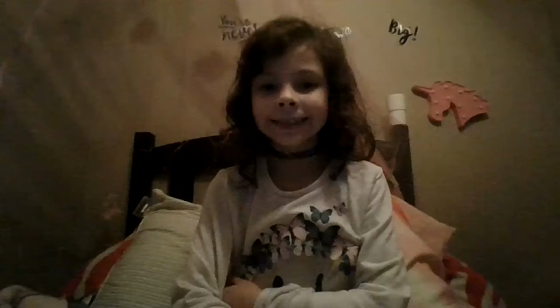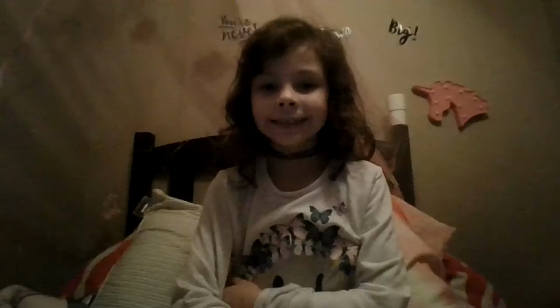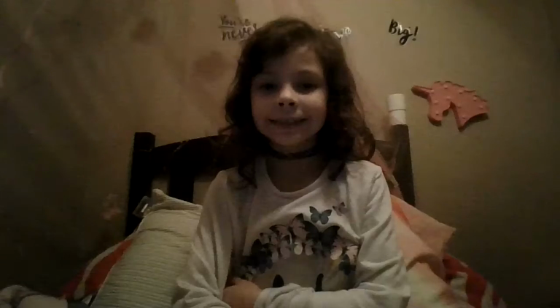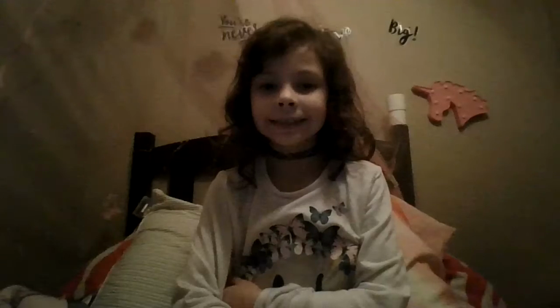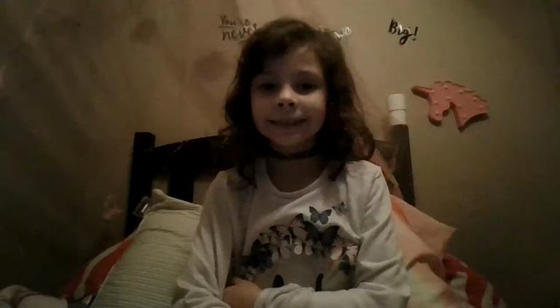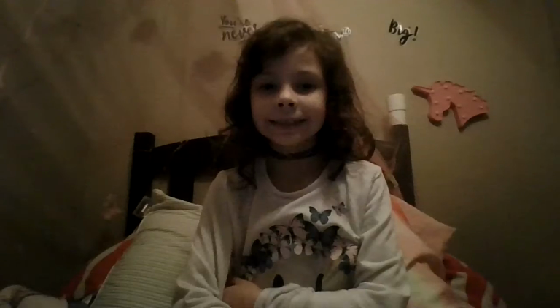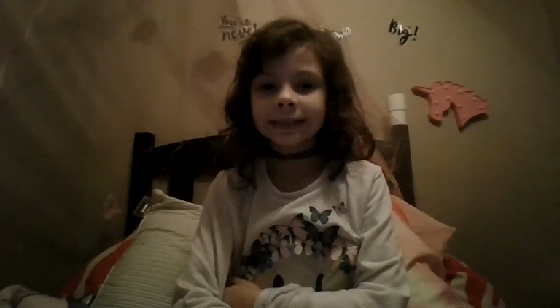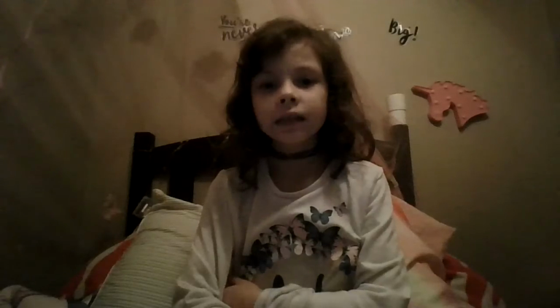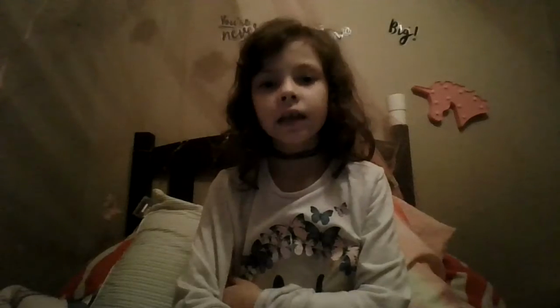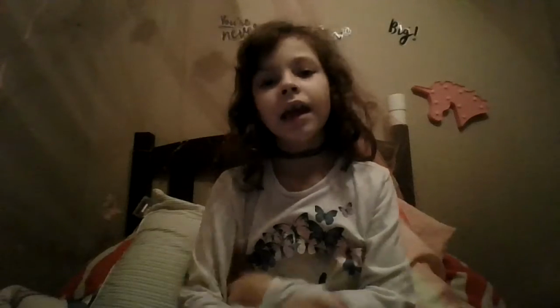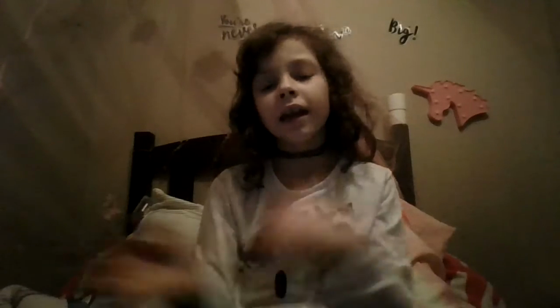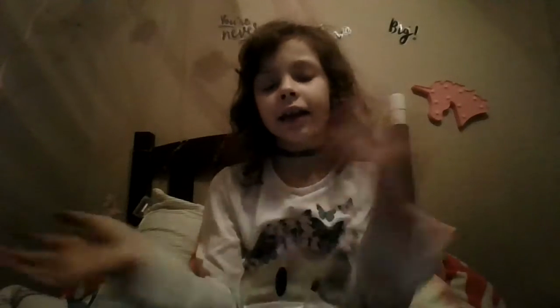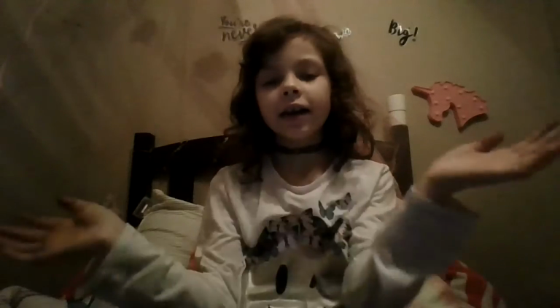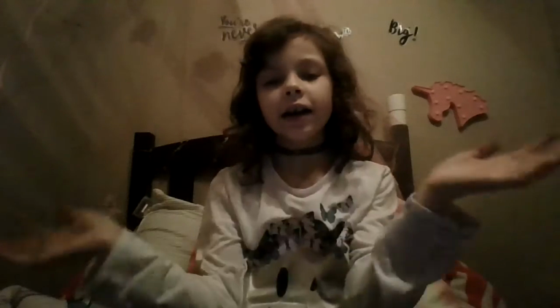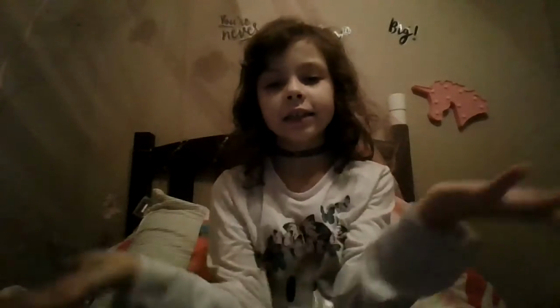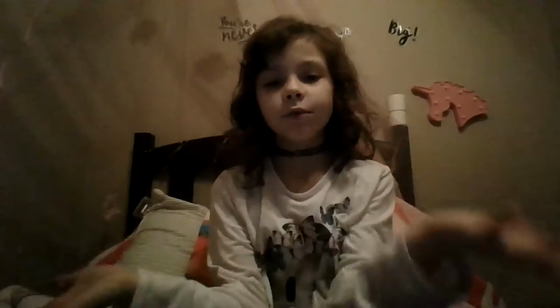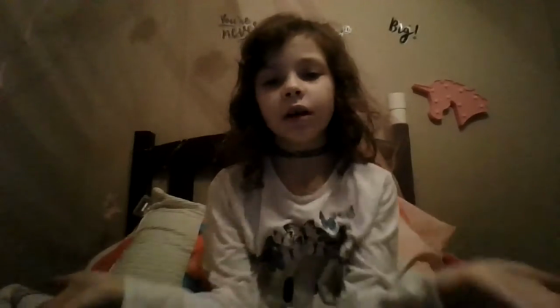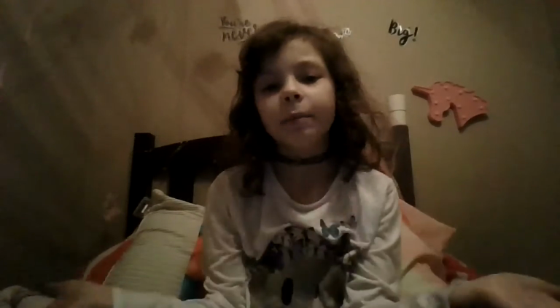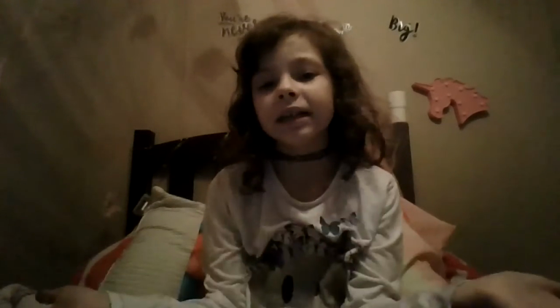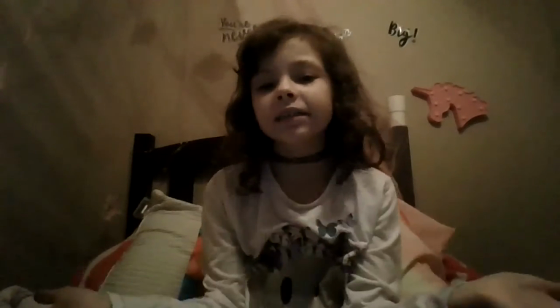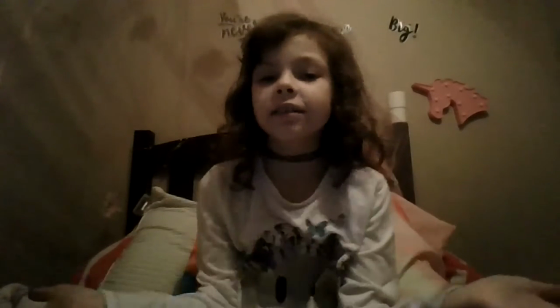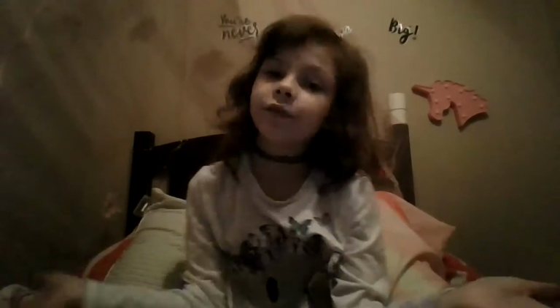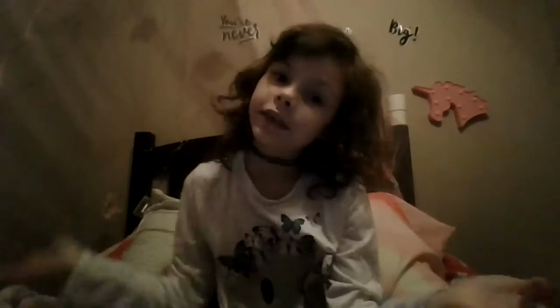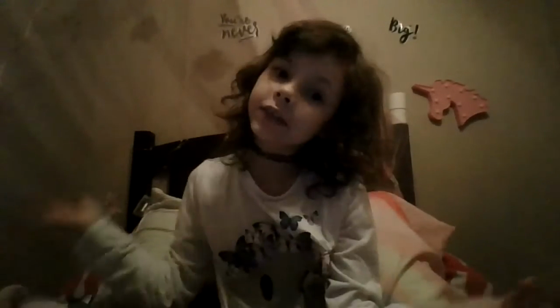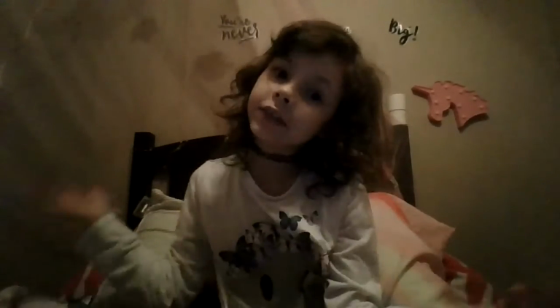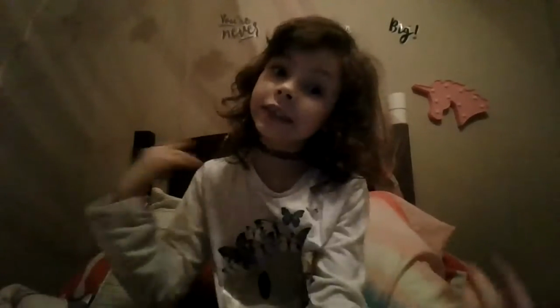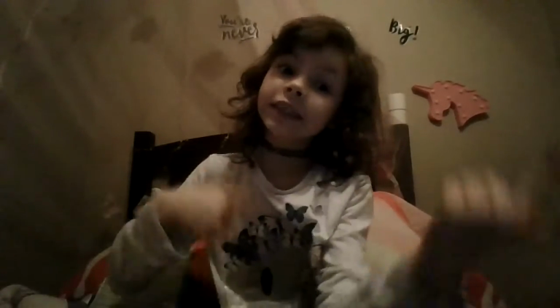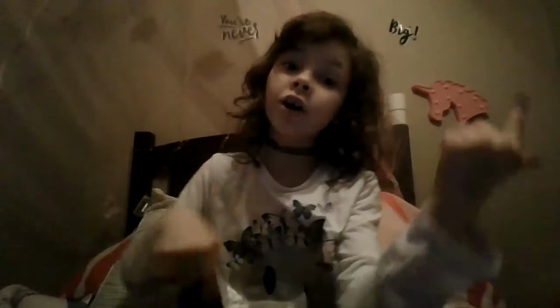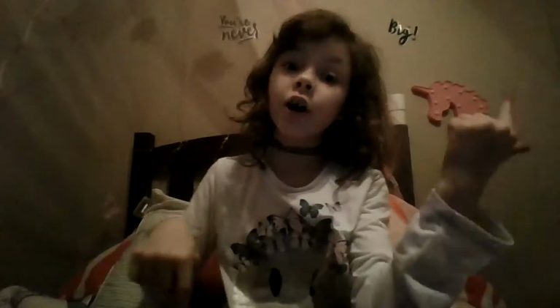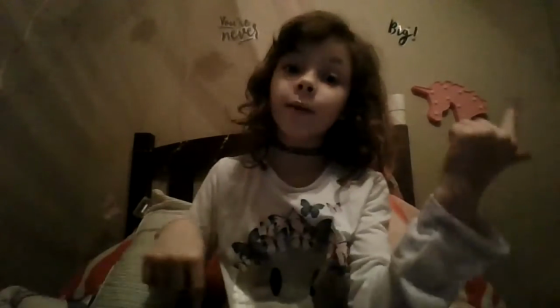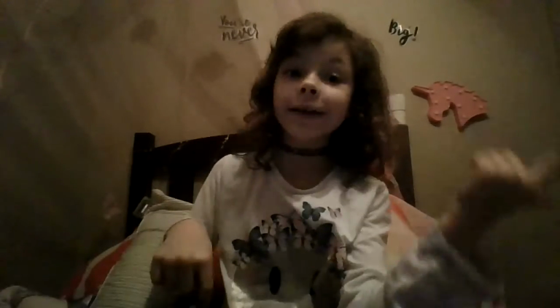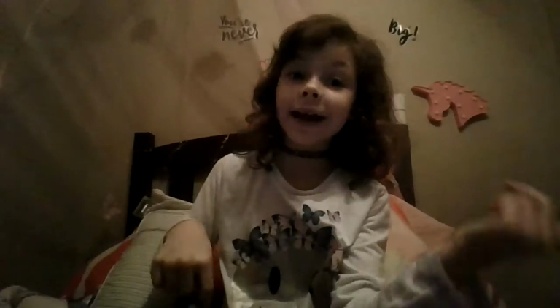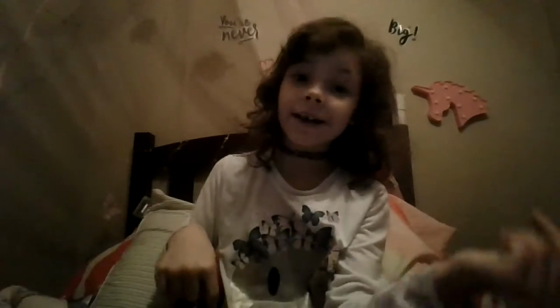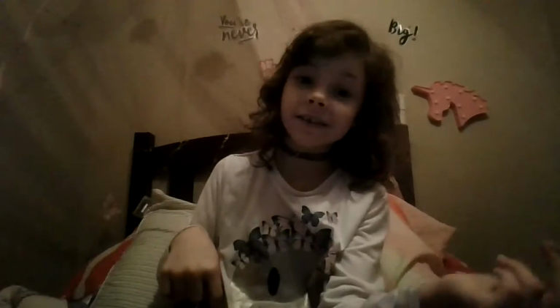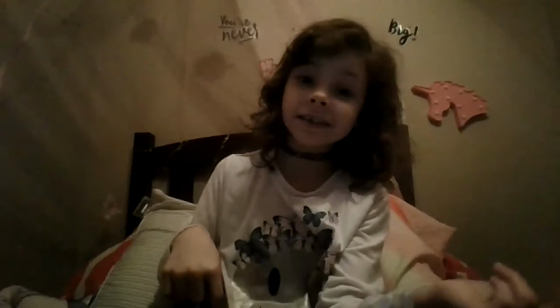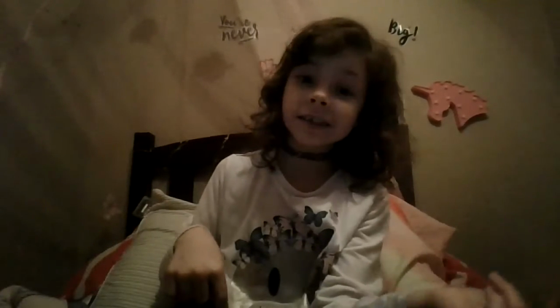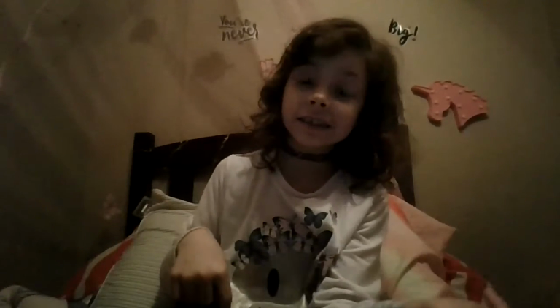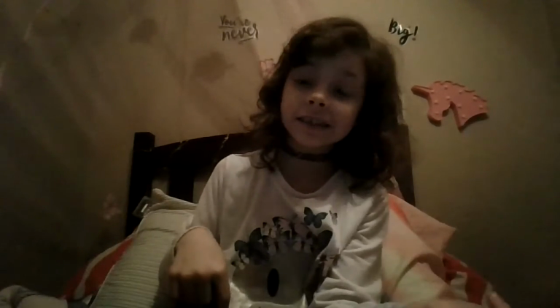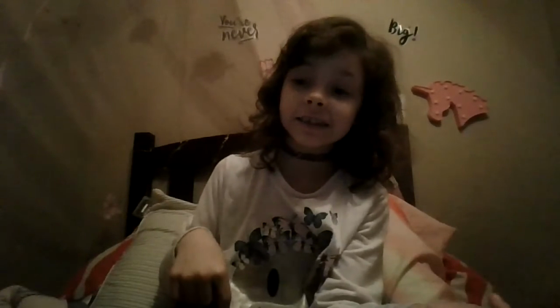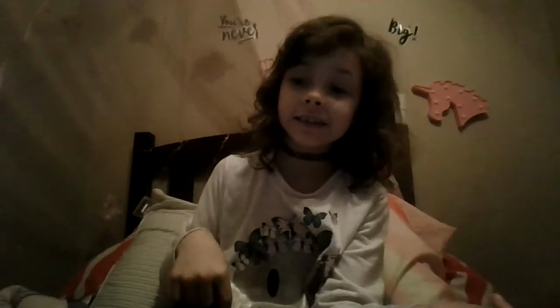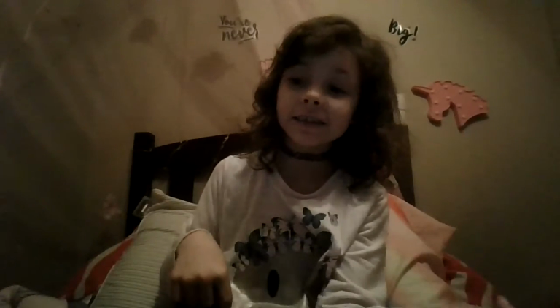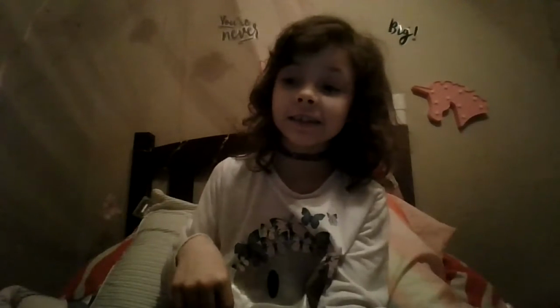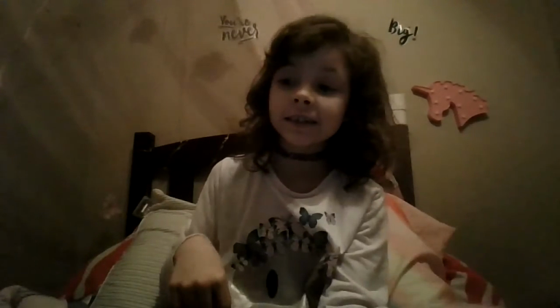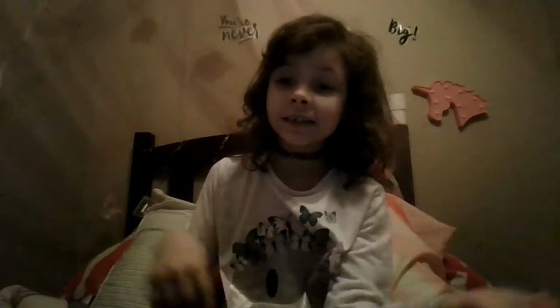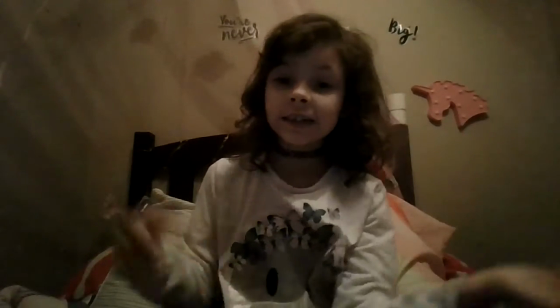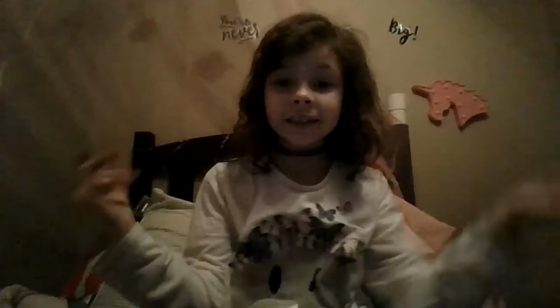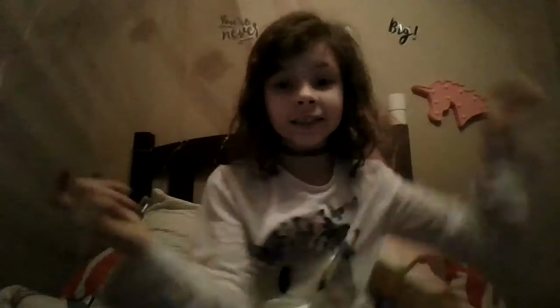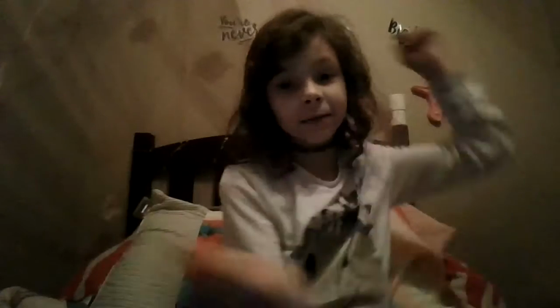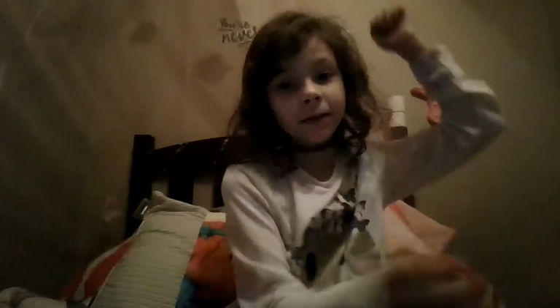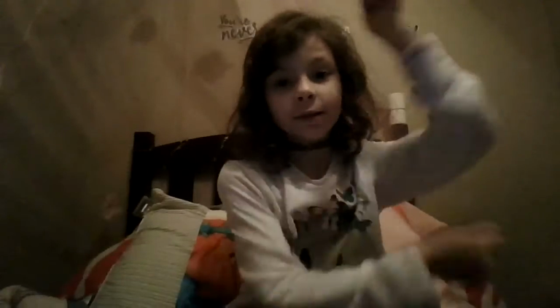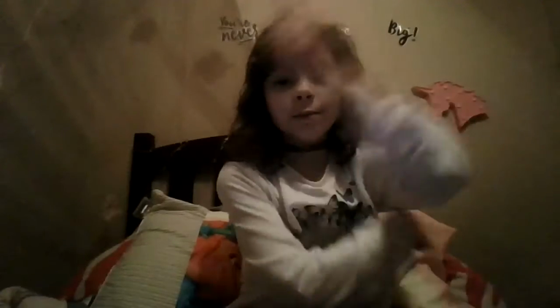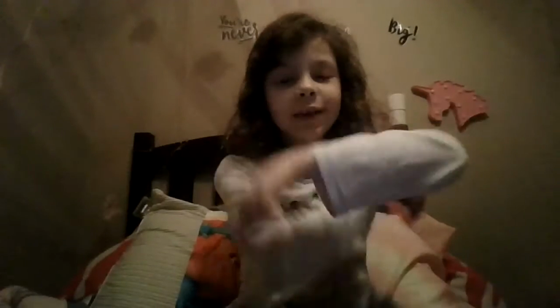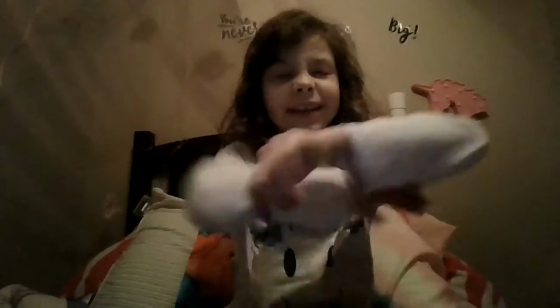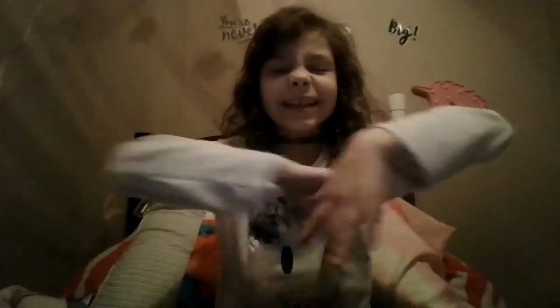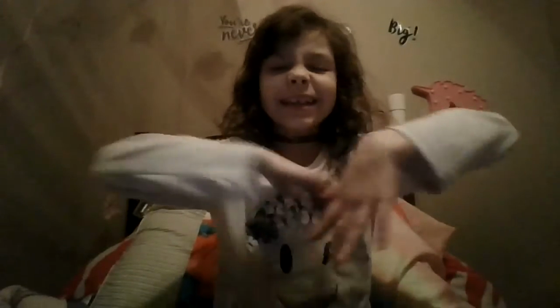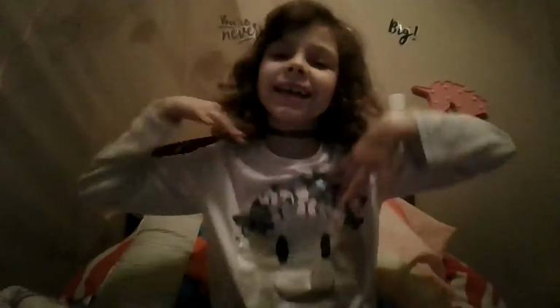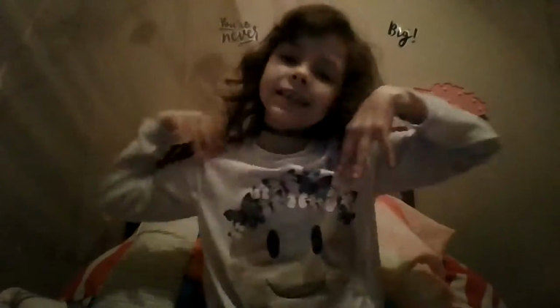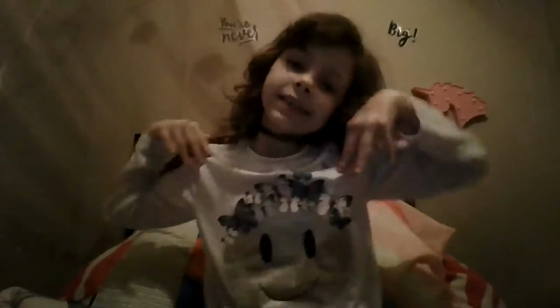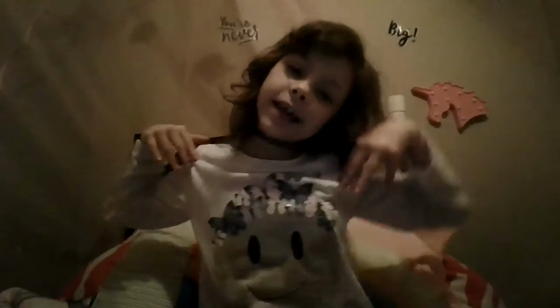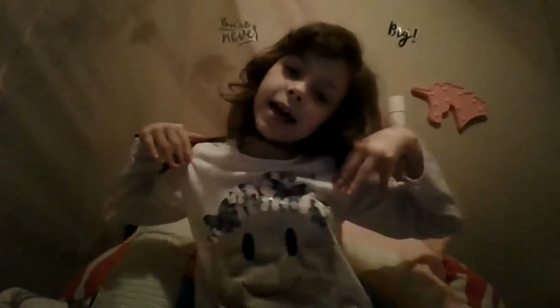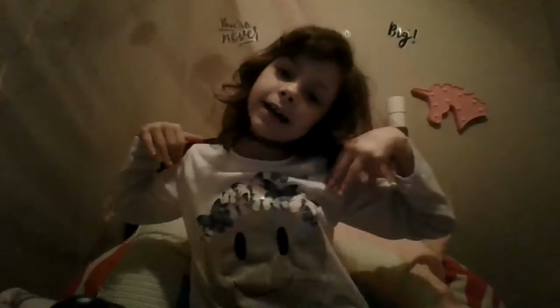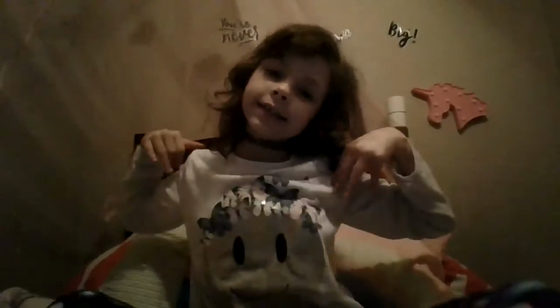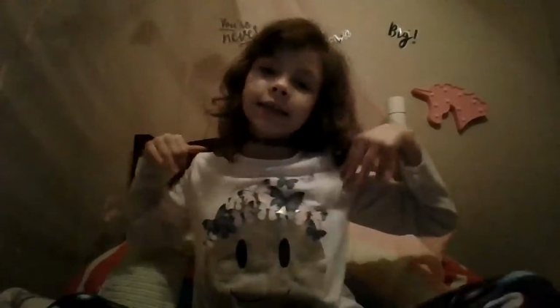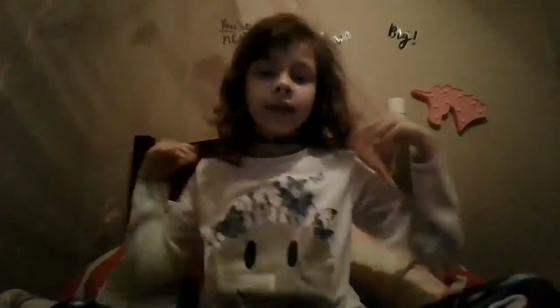Hey guys, welcome back to another video. It's Karma Katterson here and today I'm going to be making tattoos.